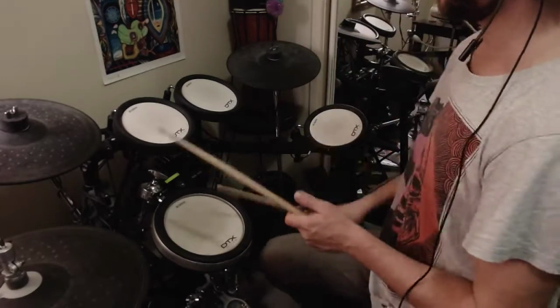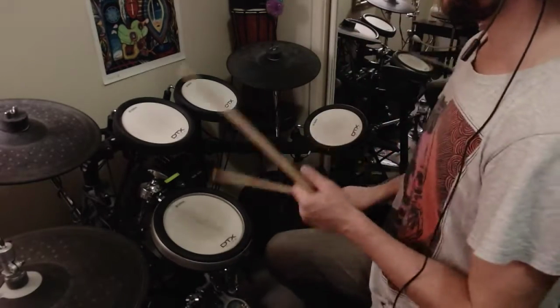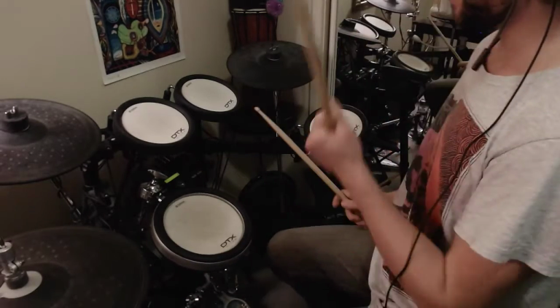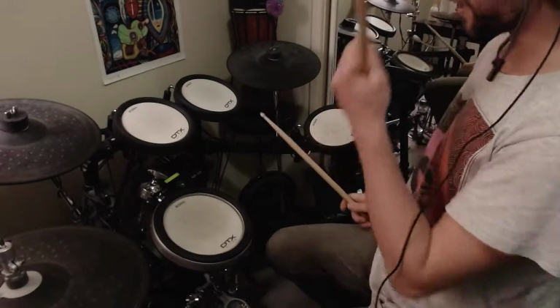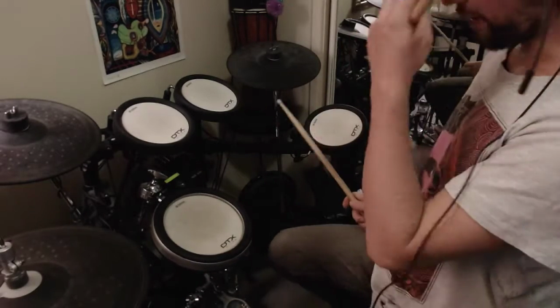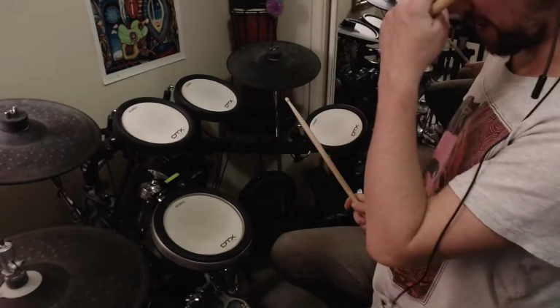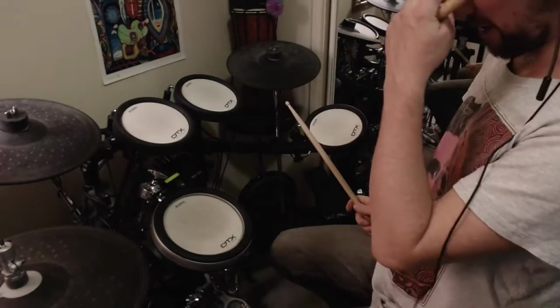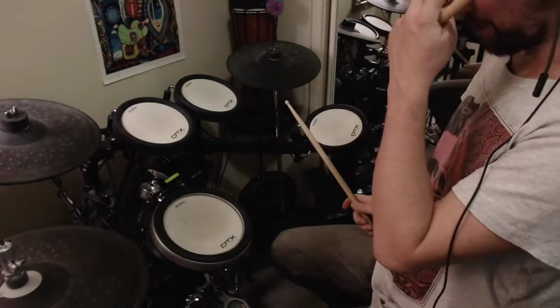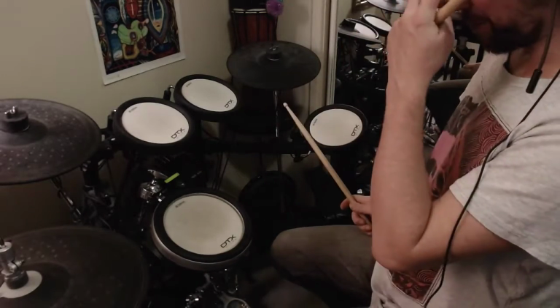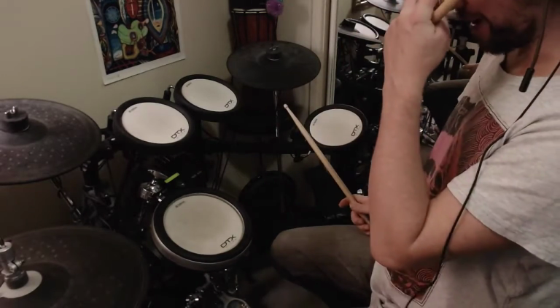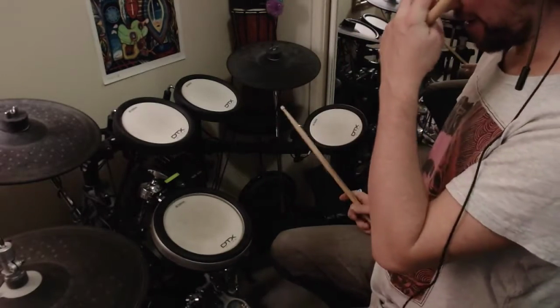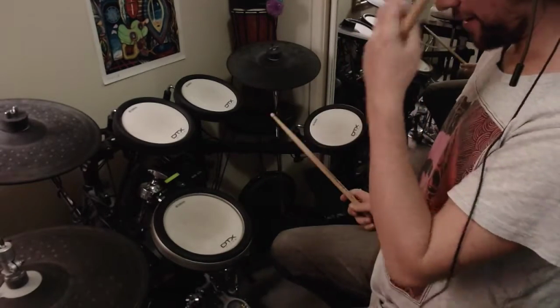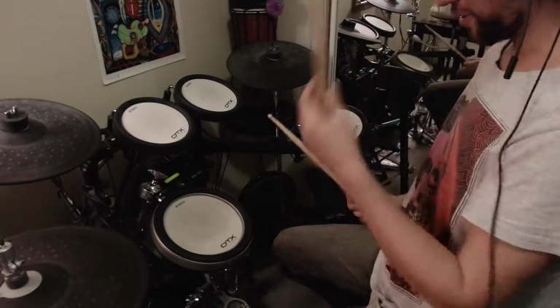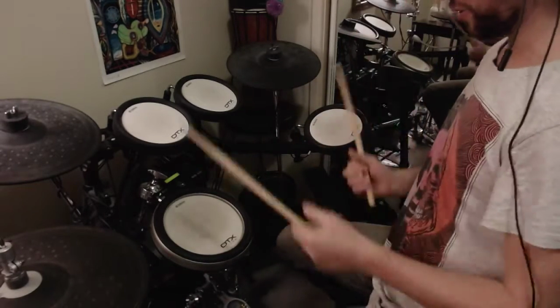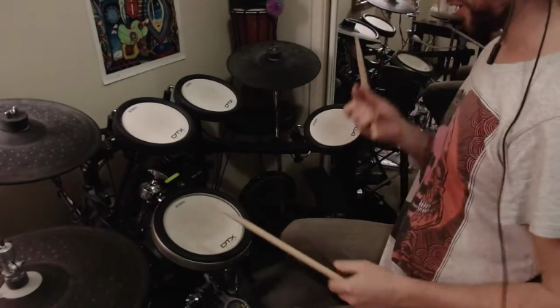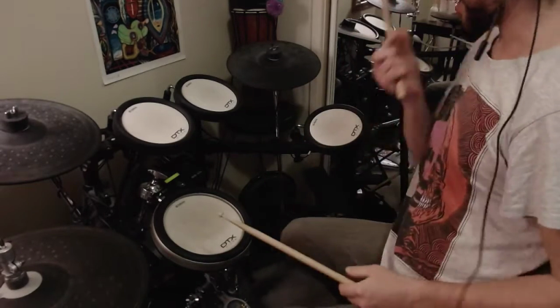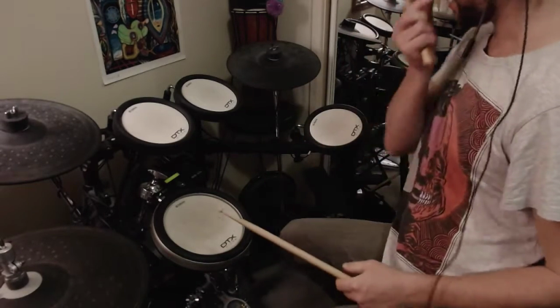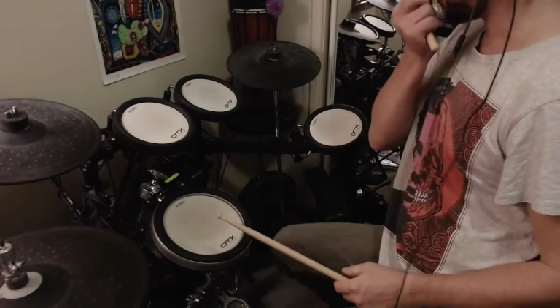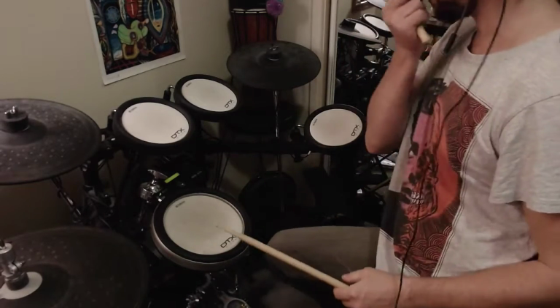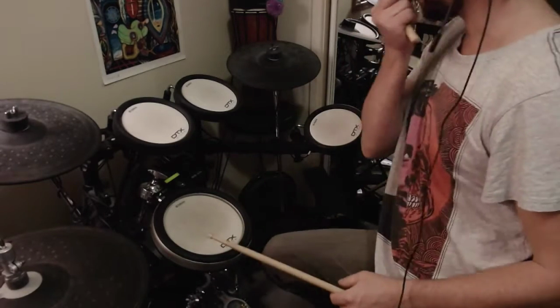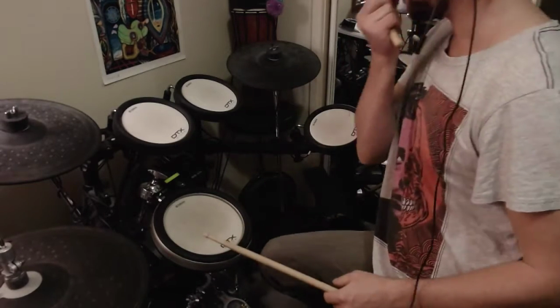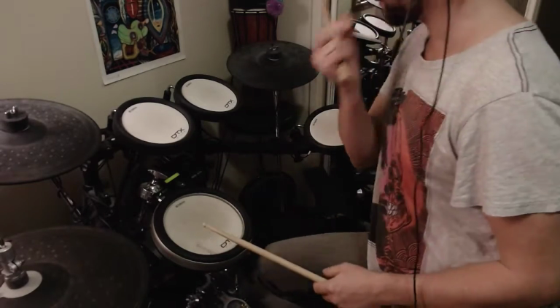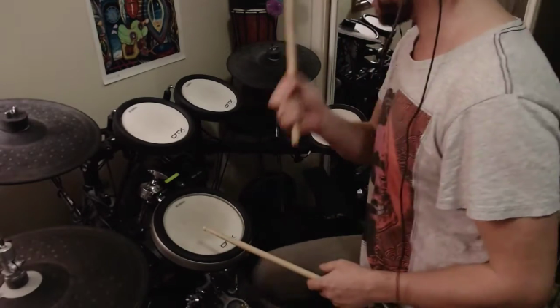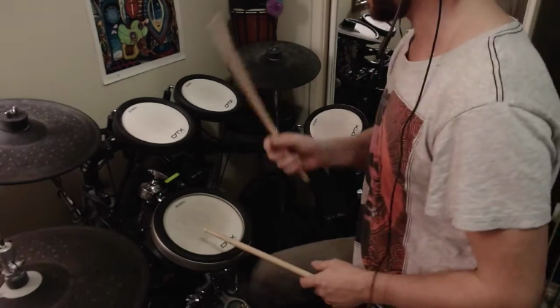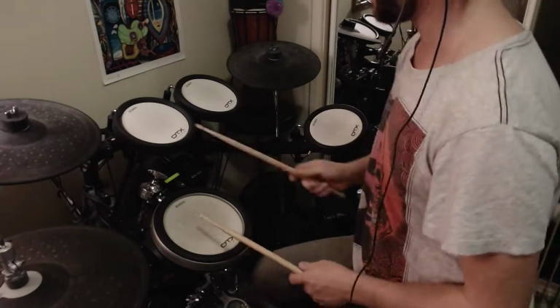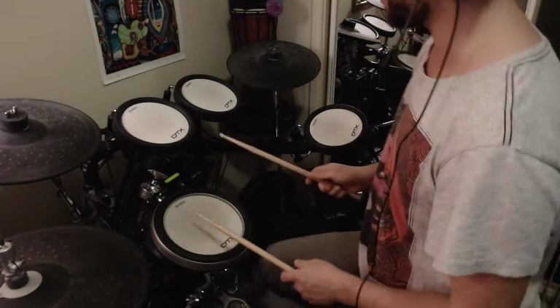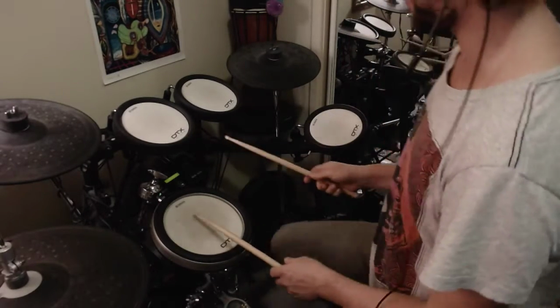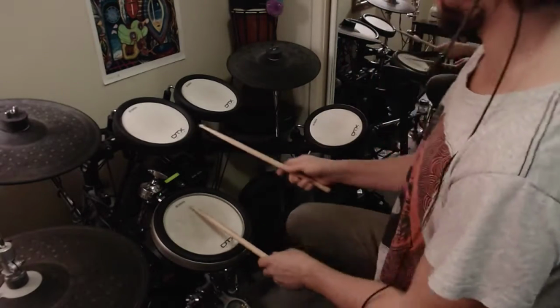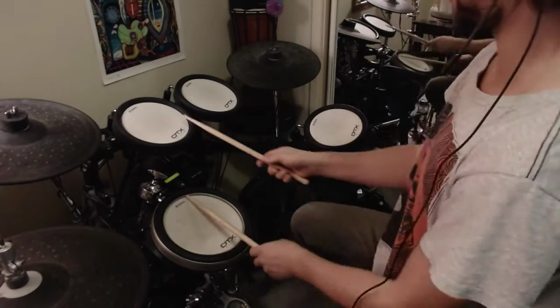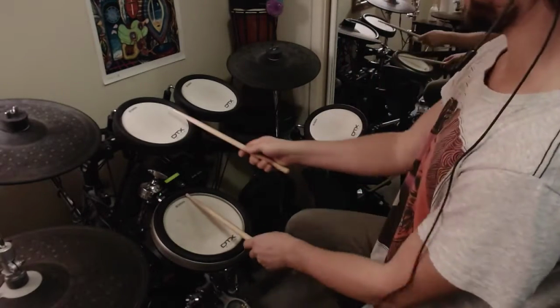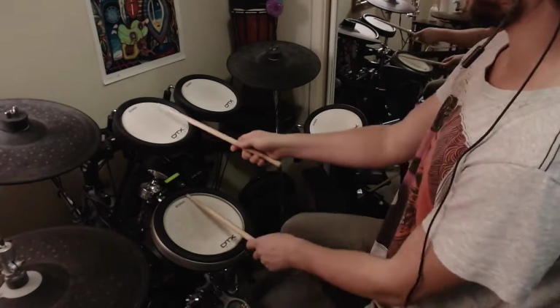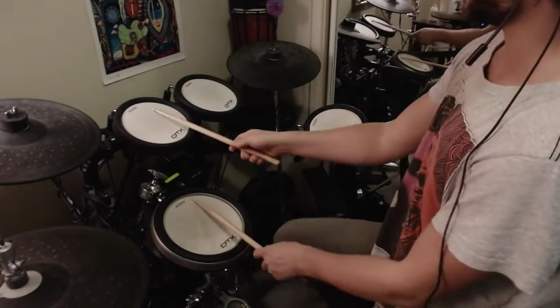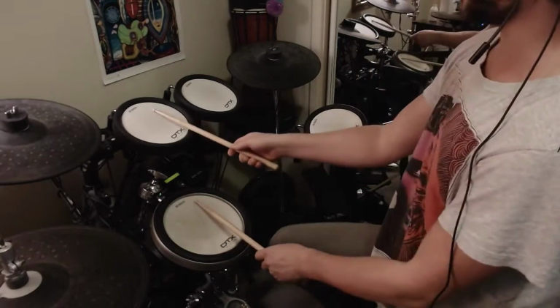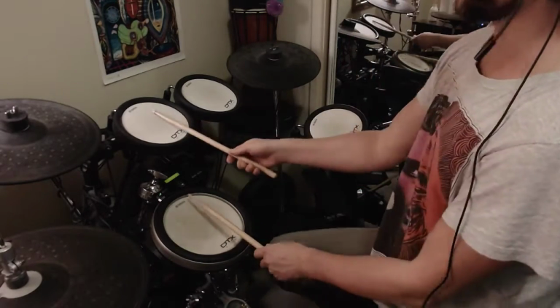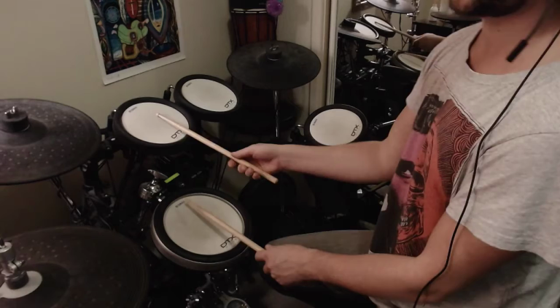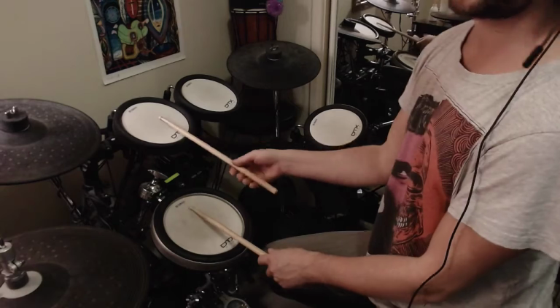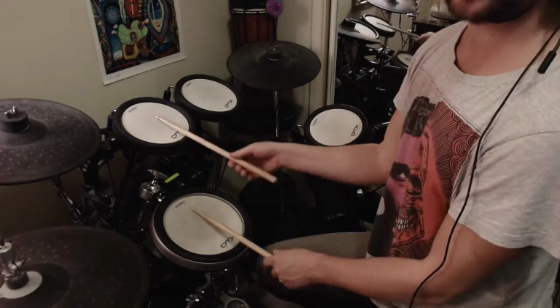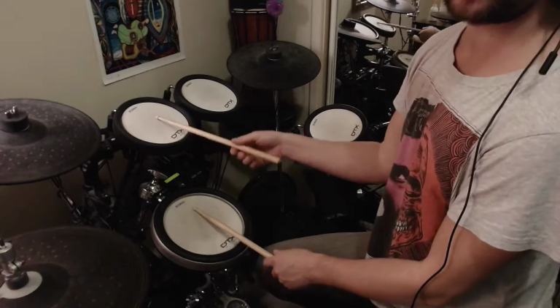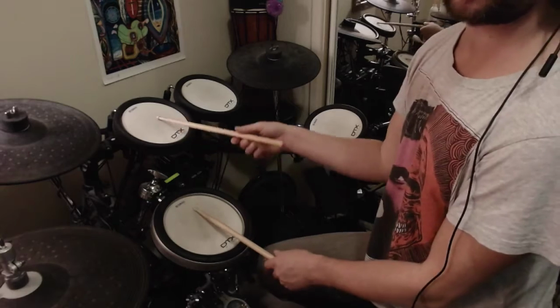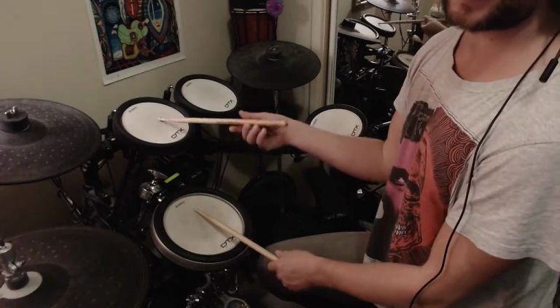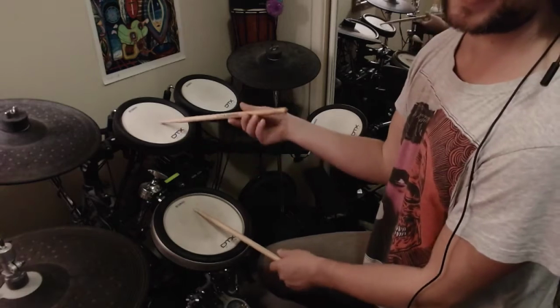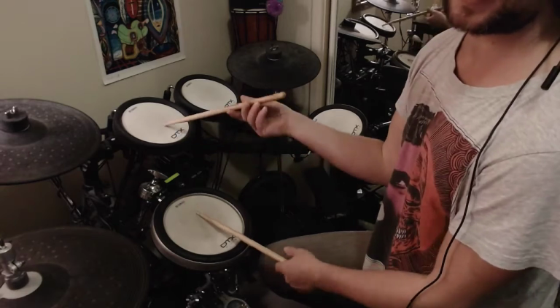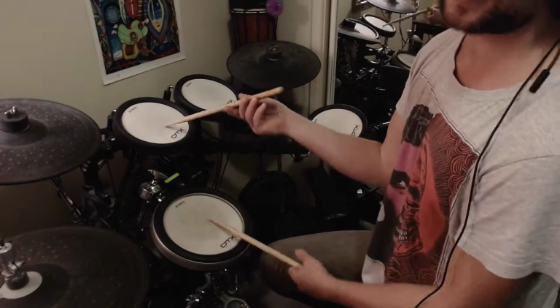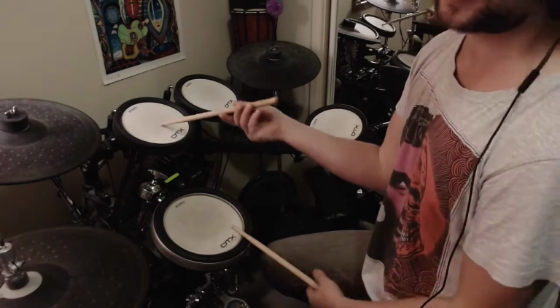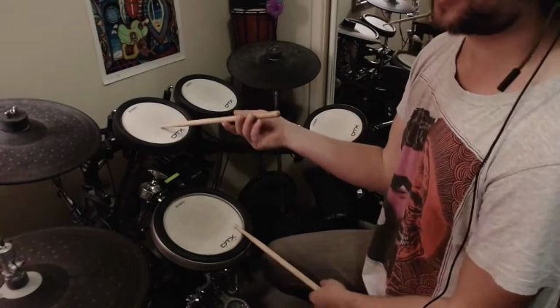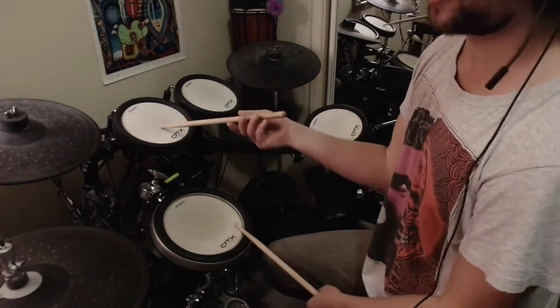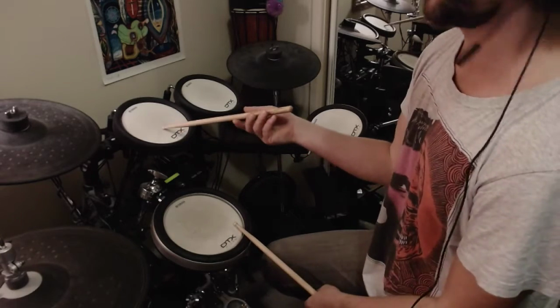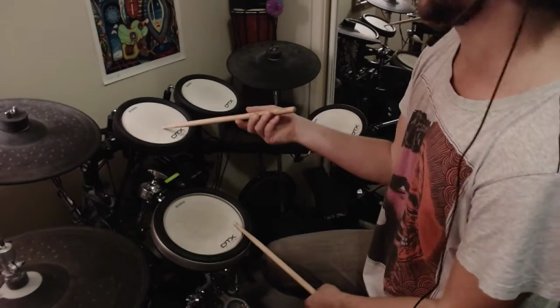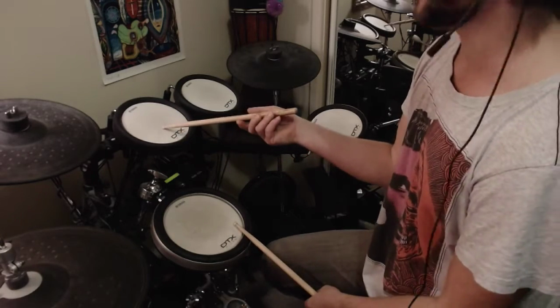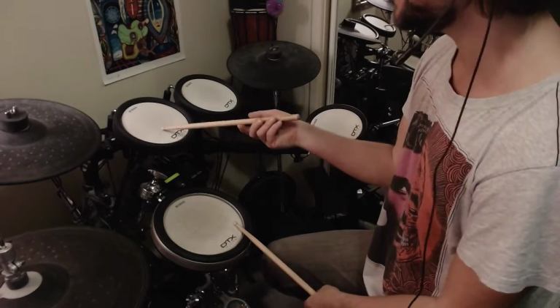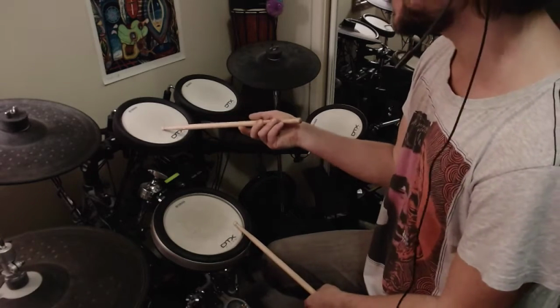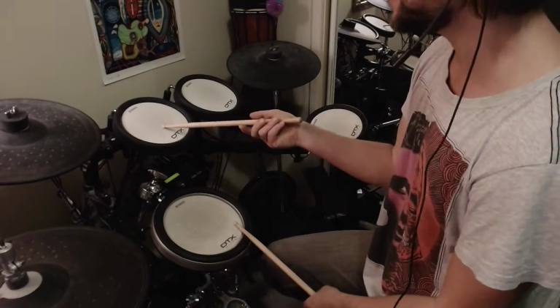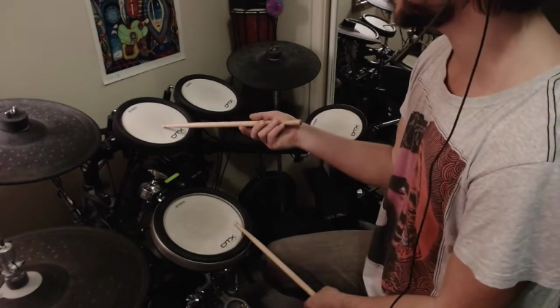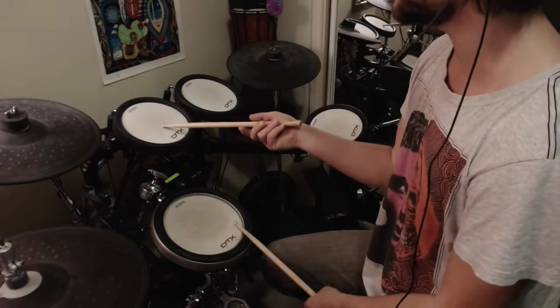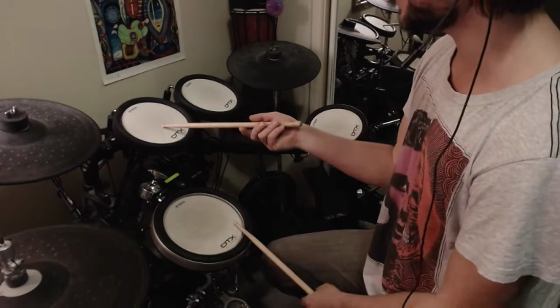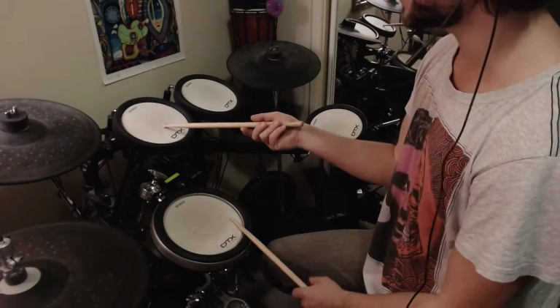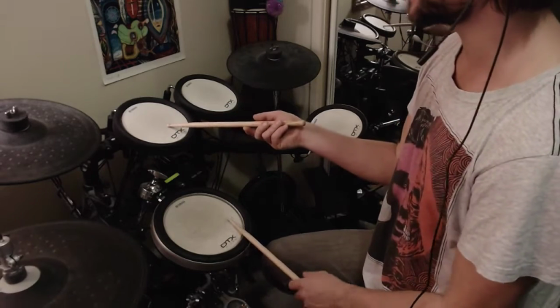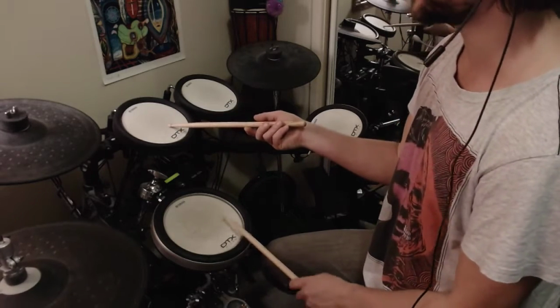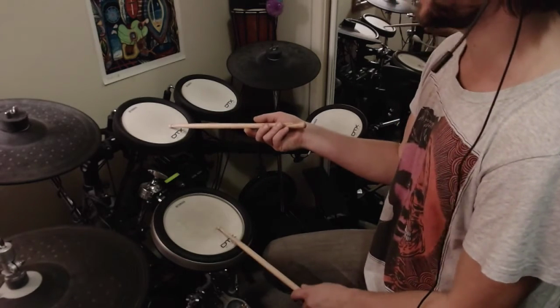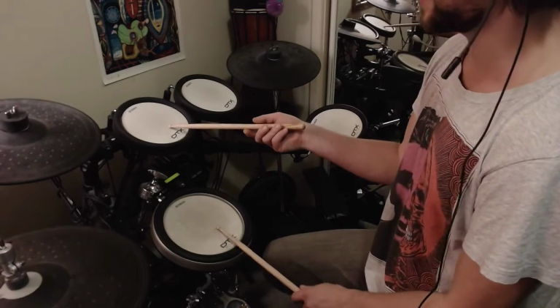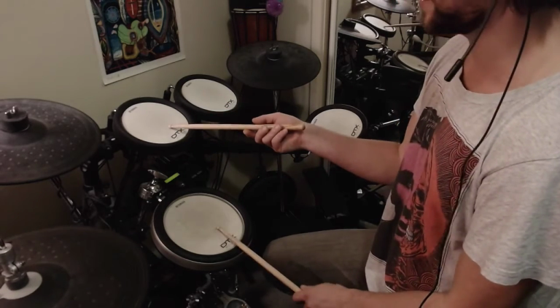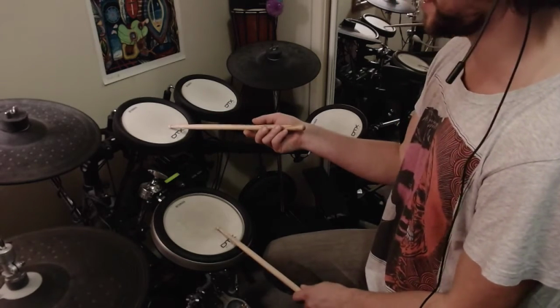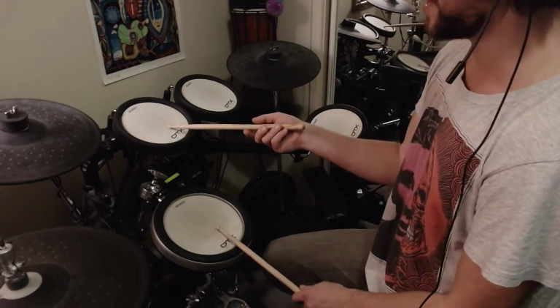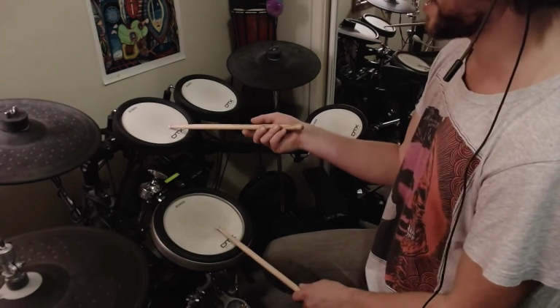Alright, paradiddle. Exercise around the kit. Start with your right hand on the tom, or anything — doesn't matter — left hand on the snare.